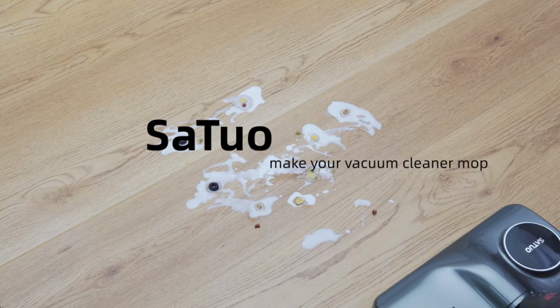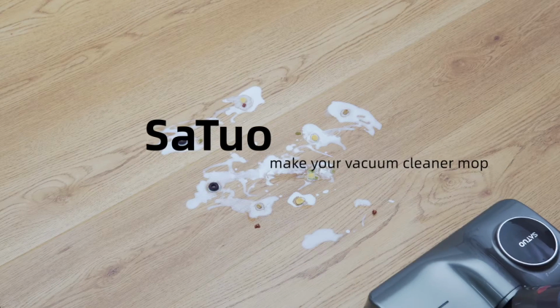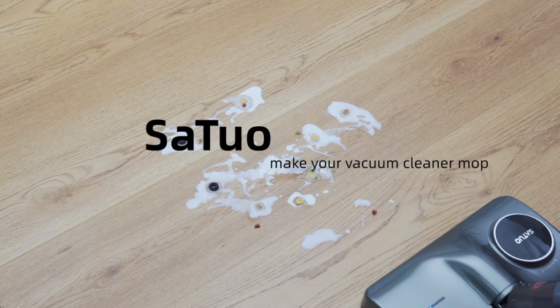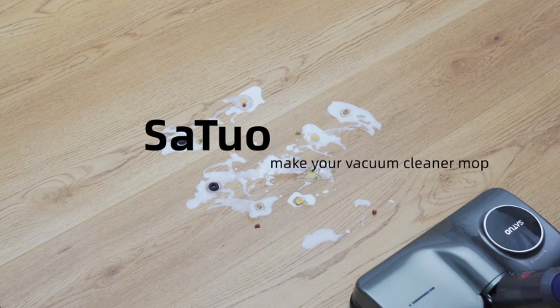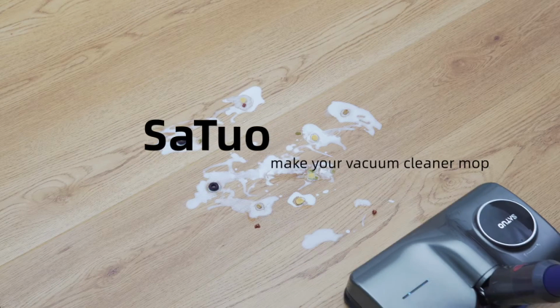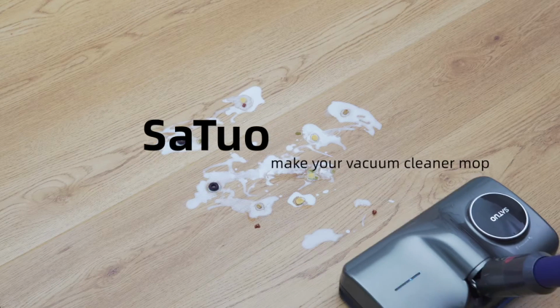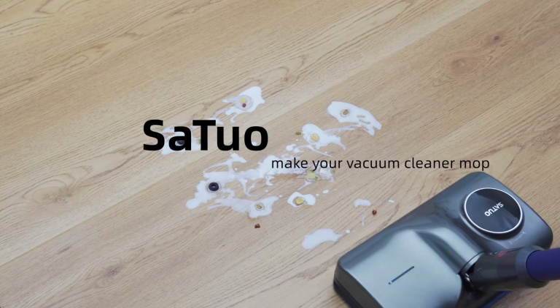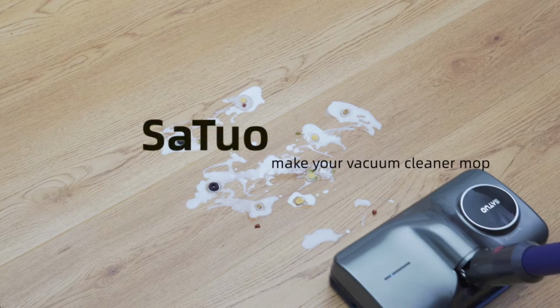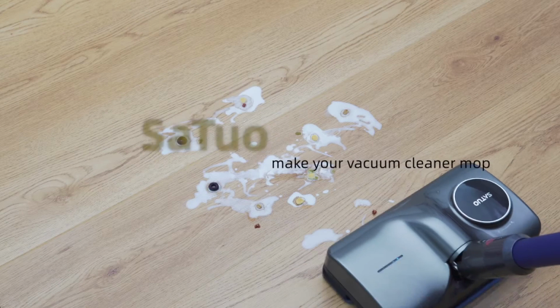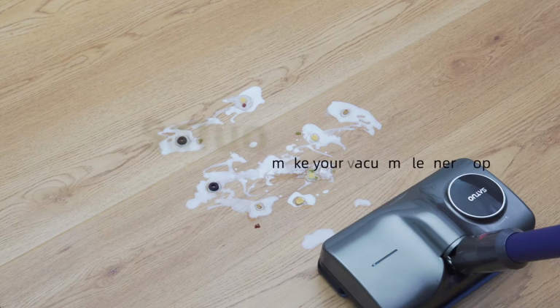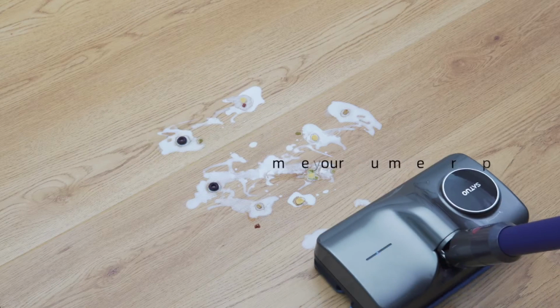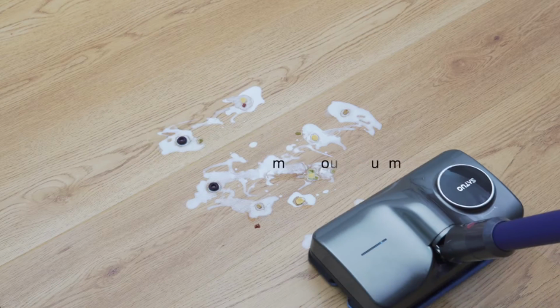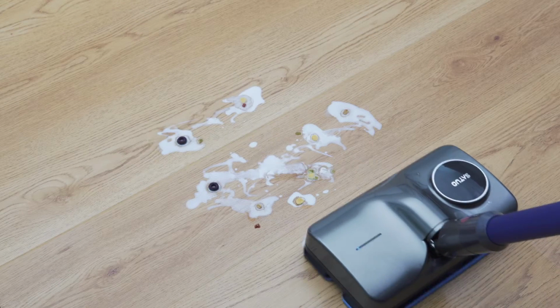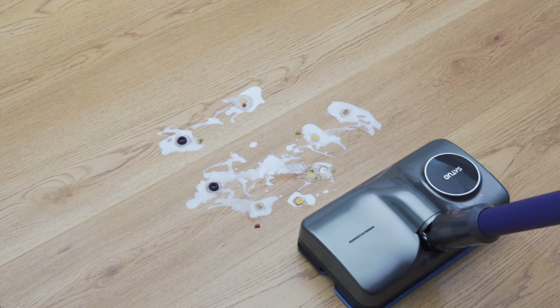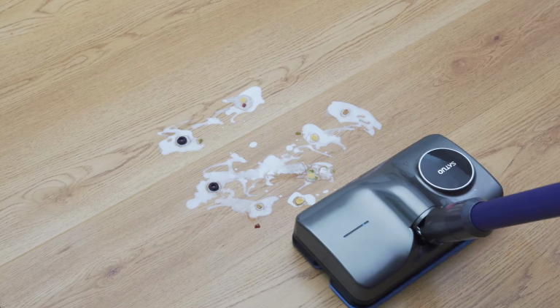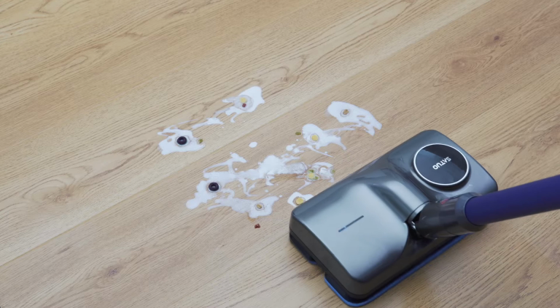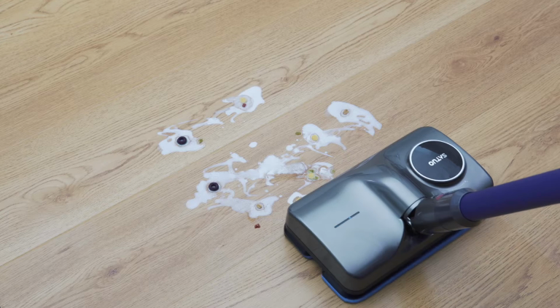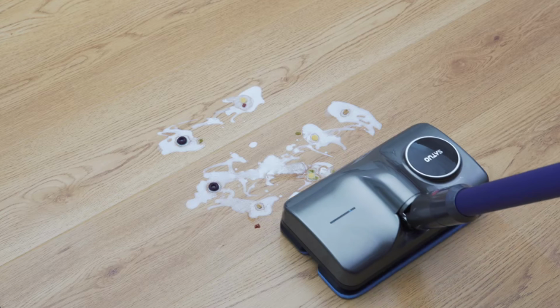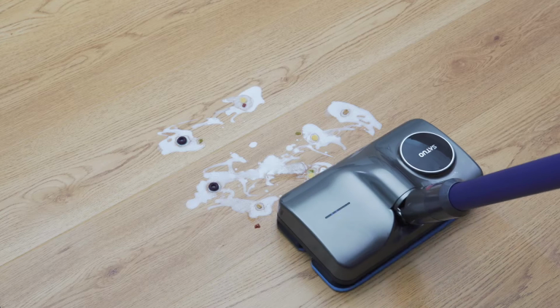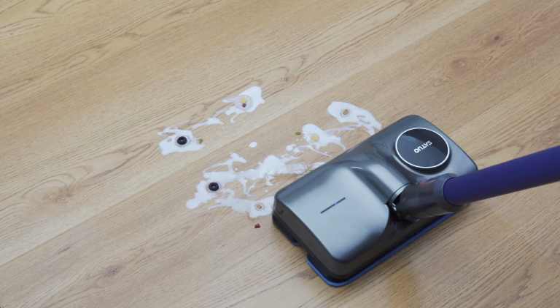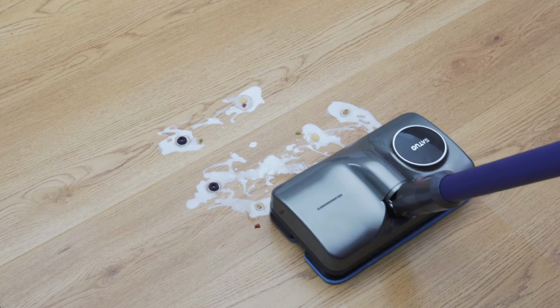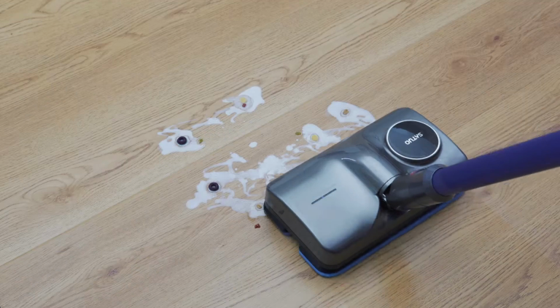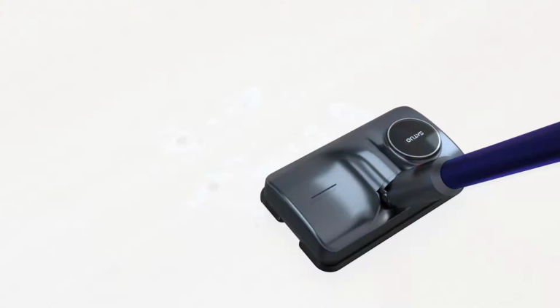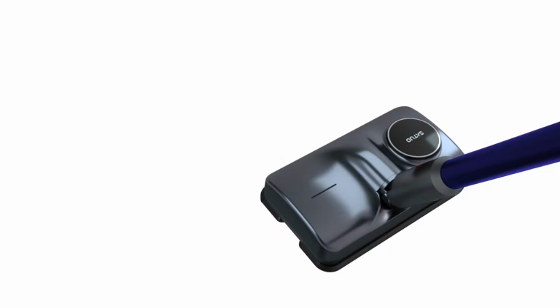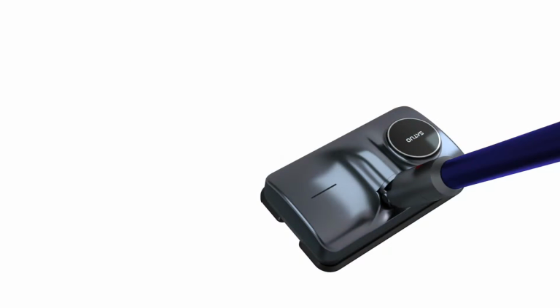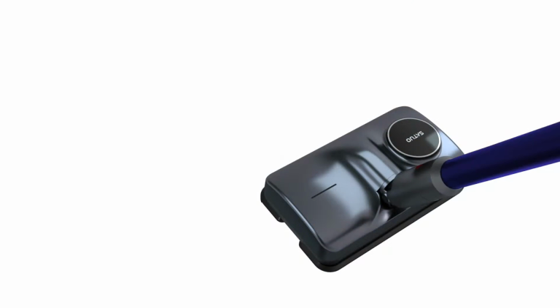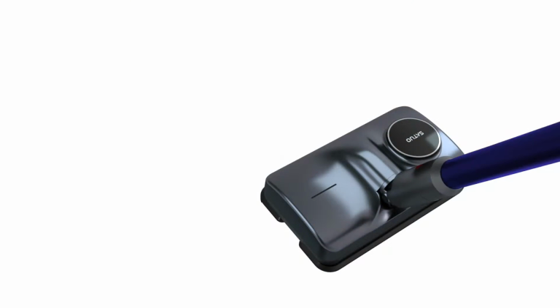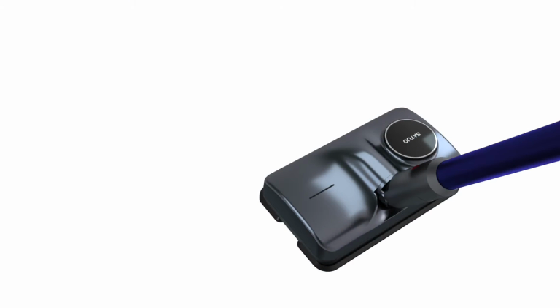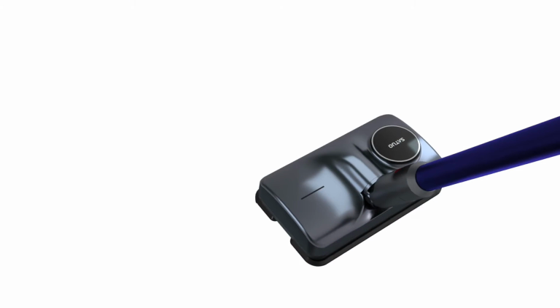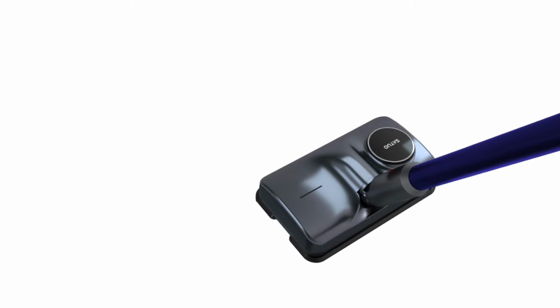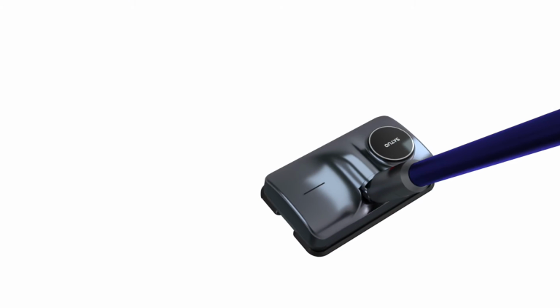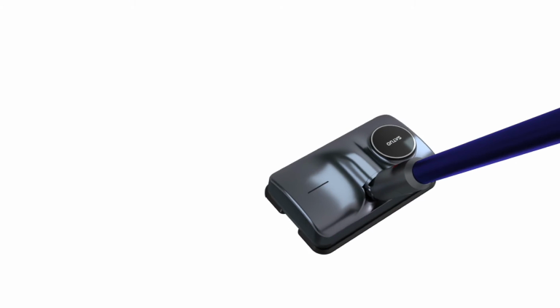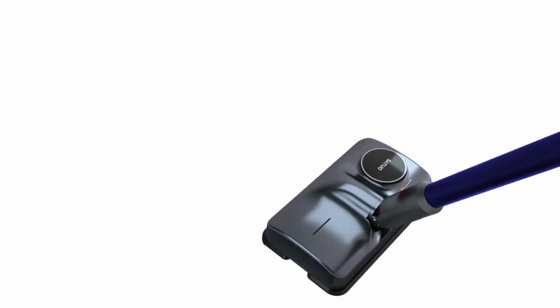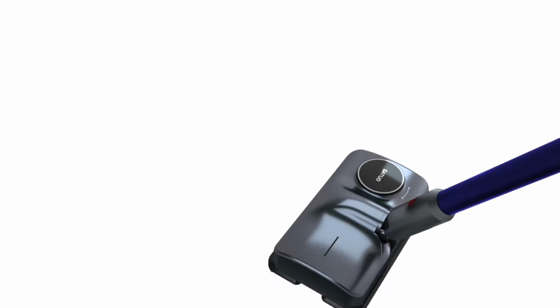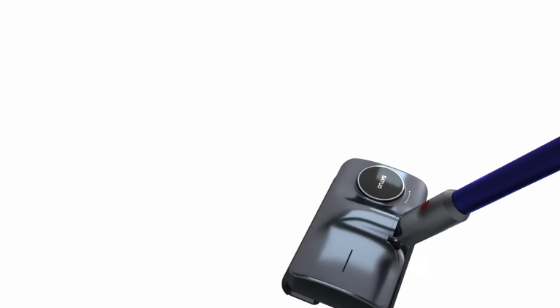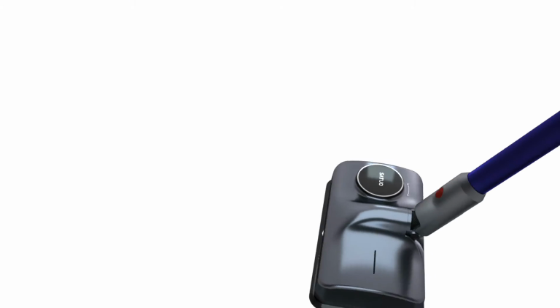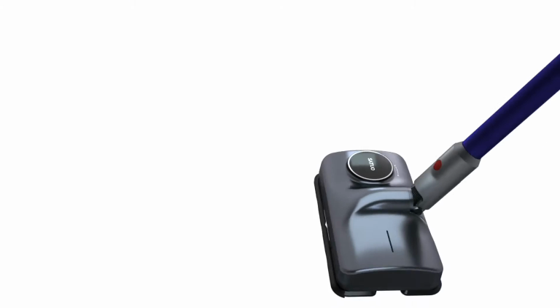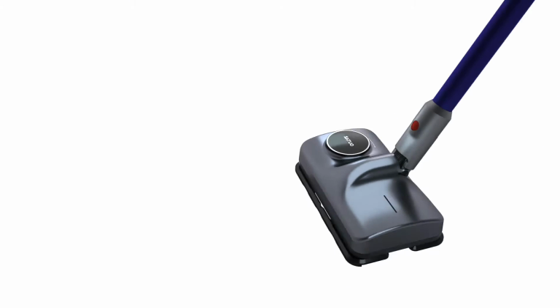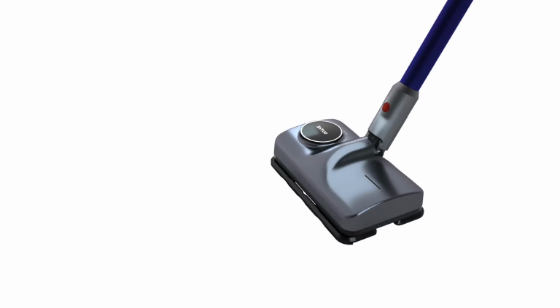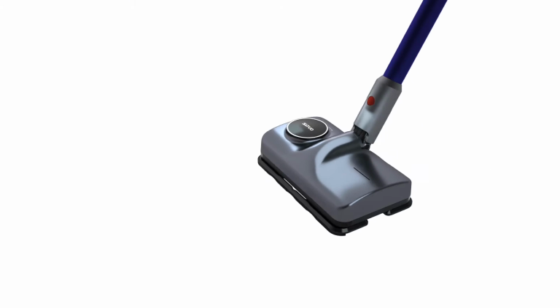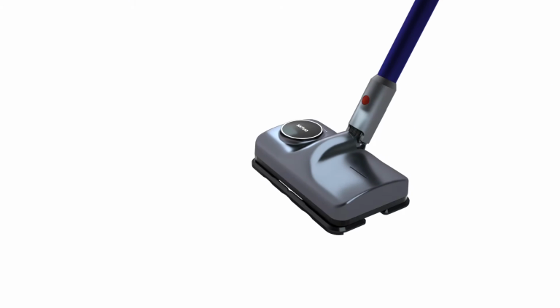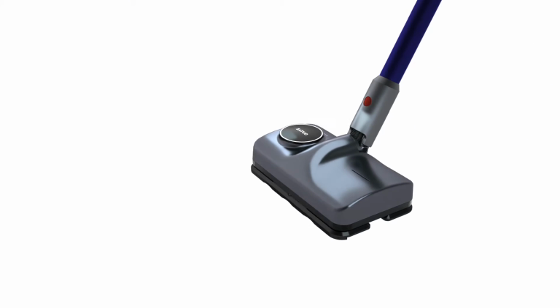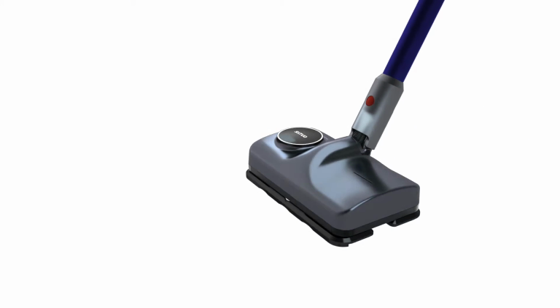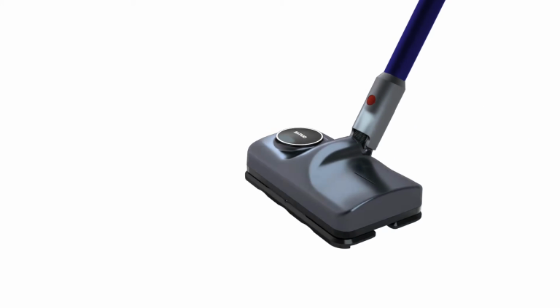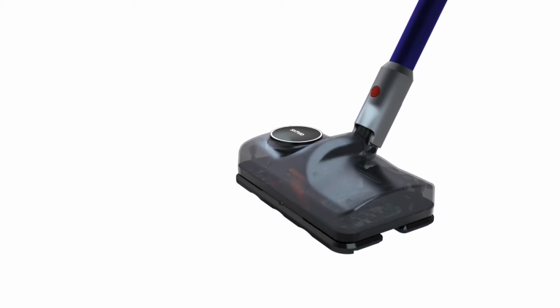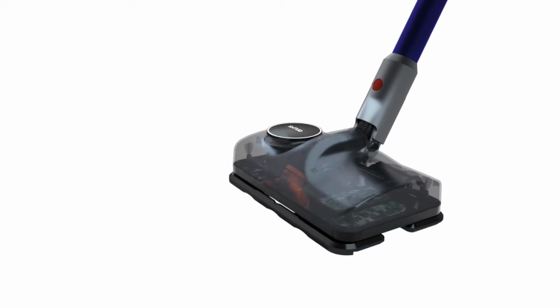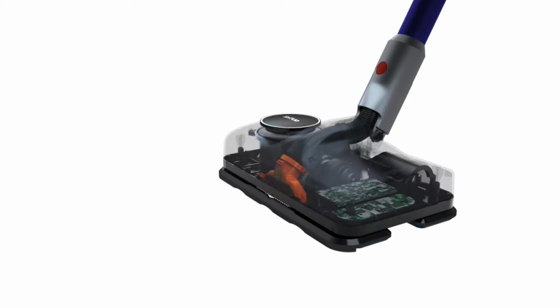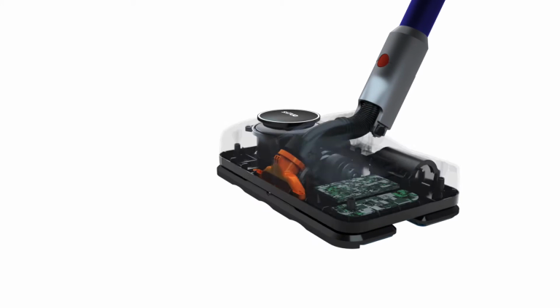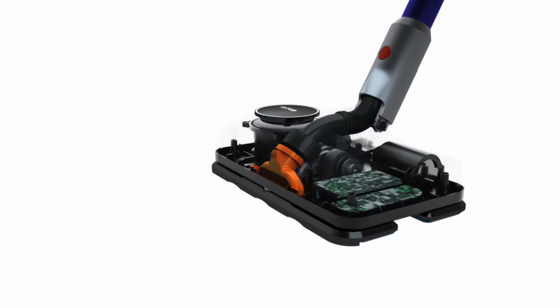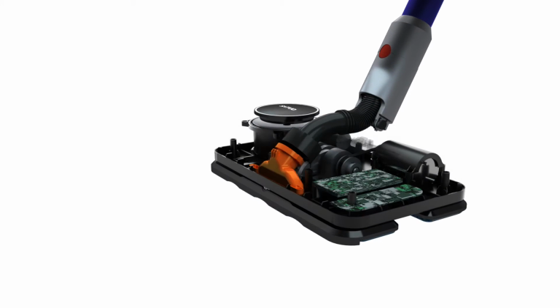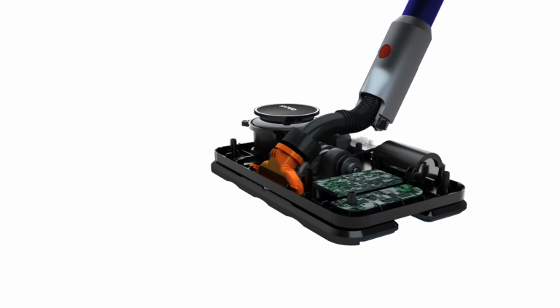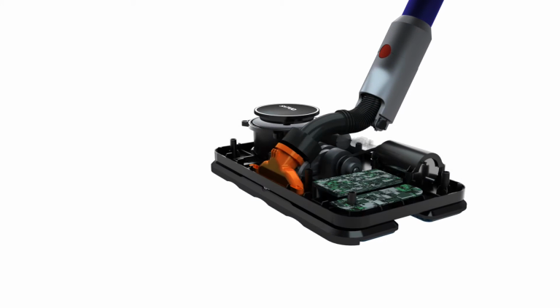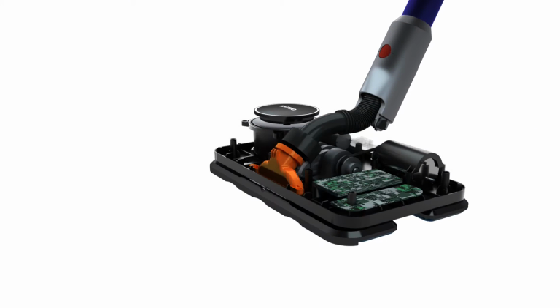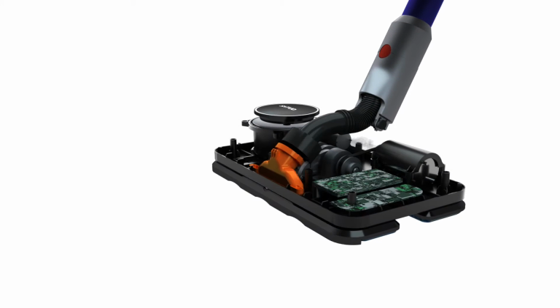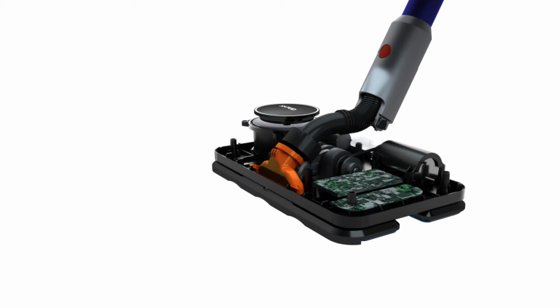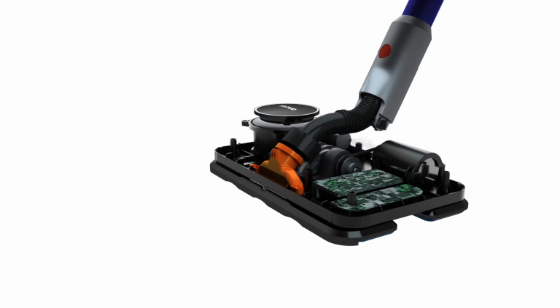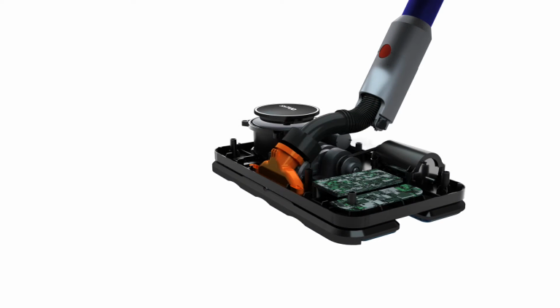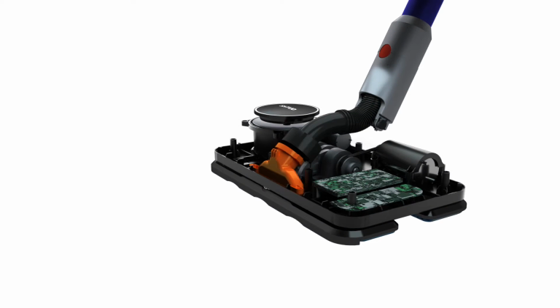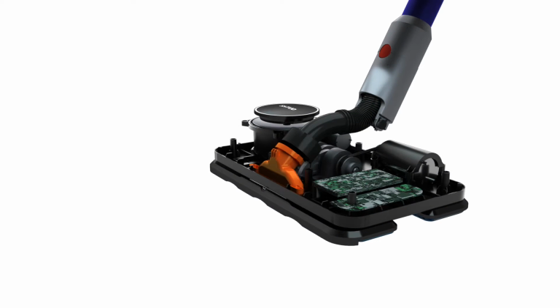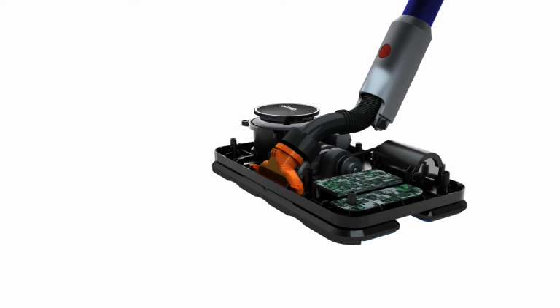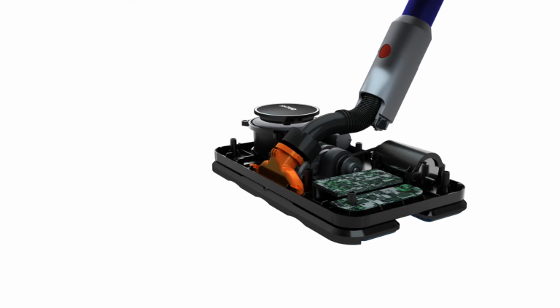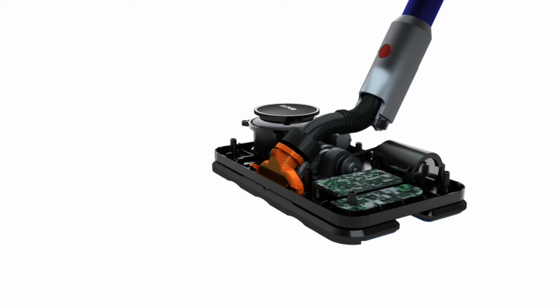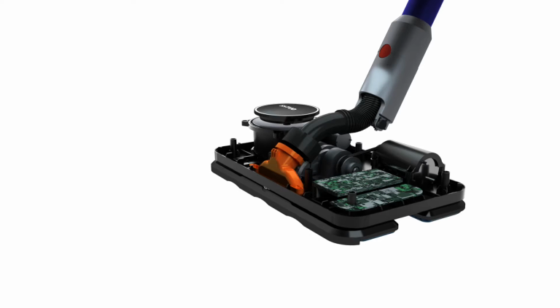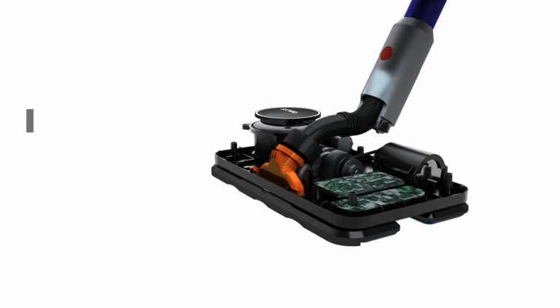One second installation without any tools. Satuo — make your vacuum cleaner mop.